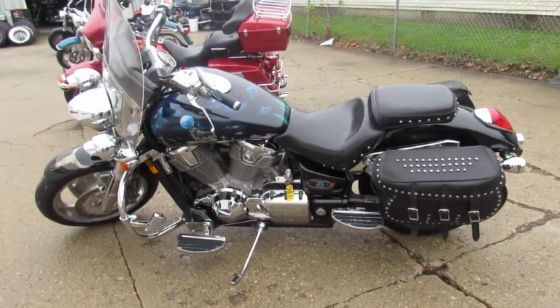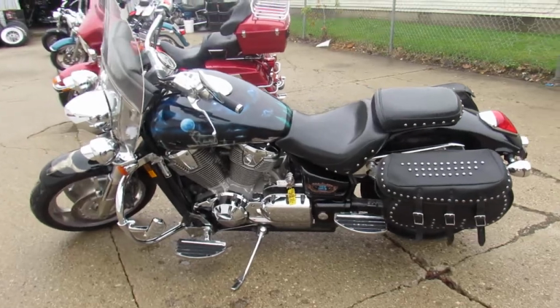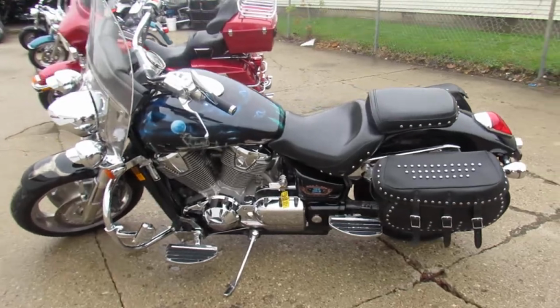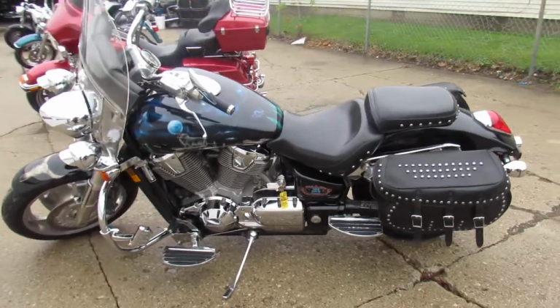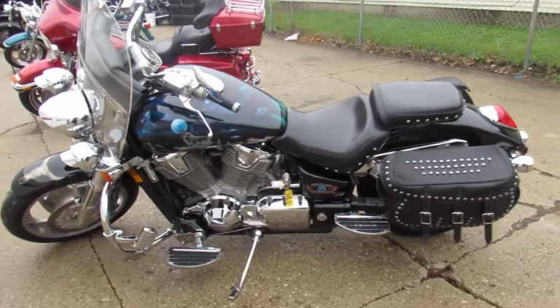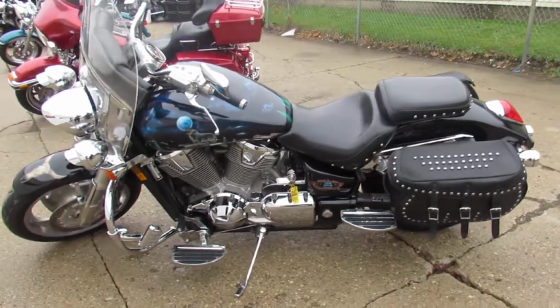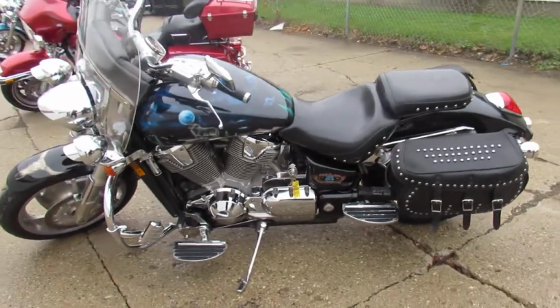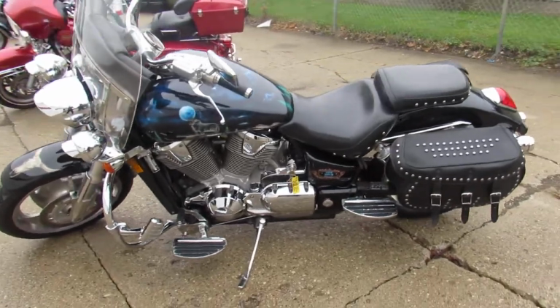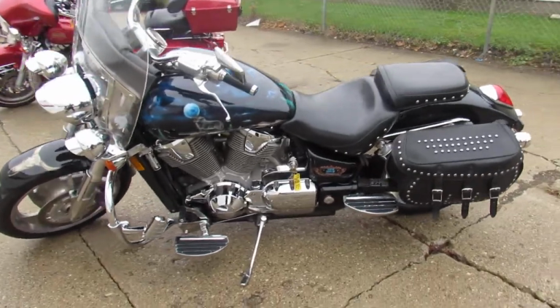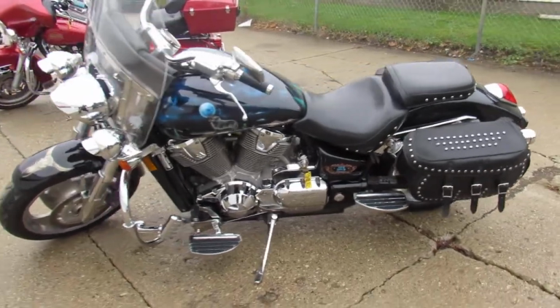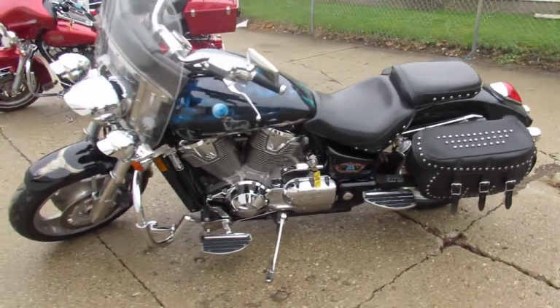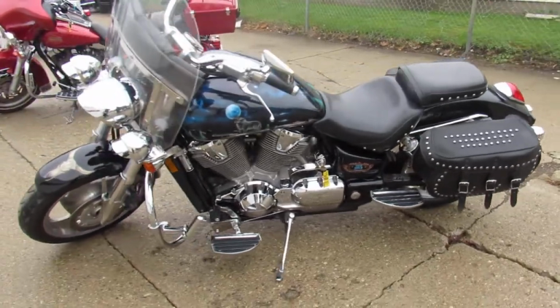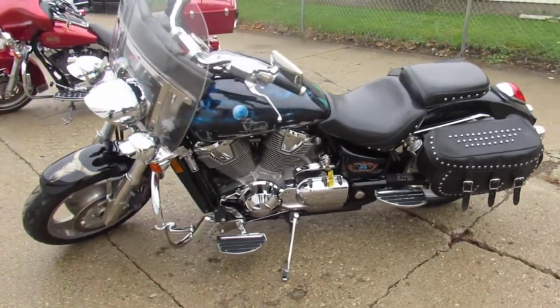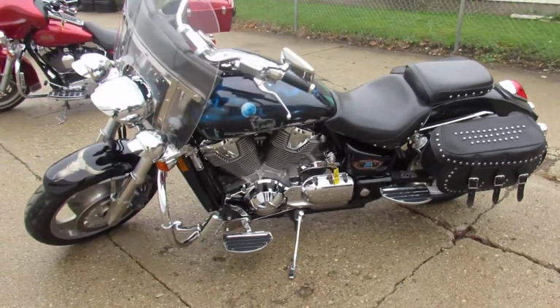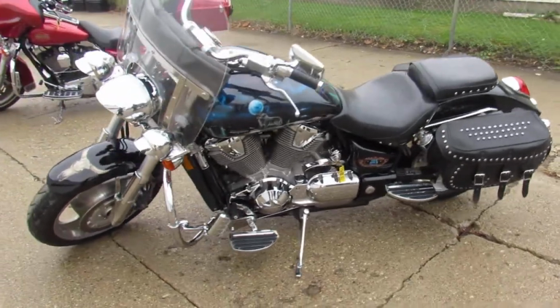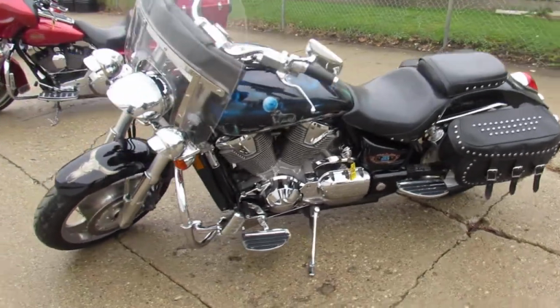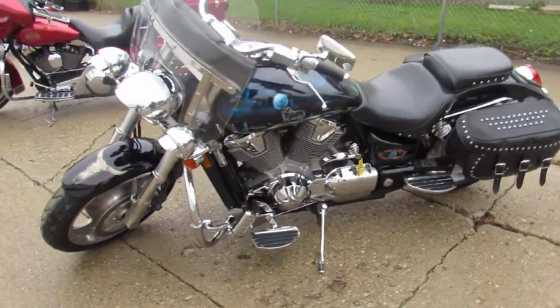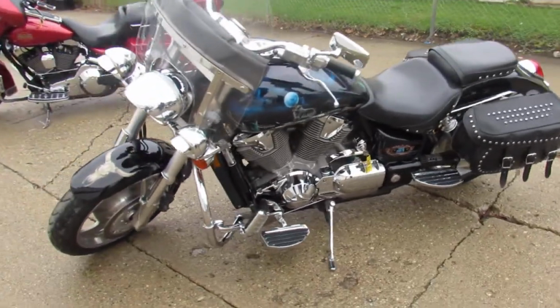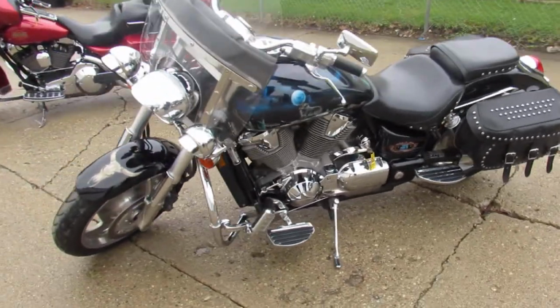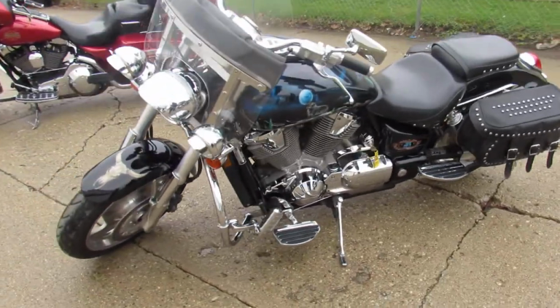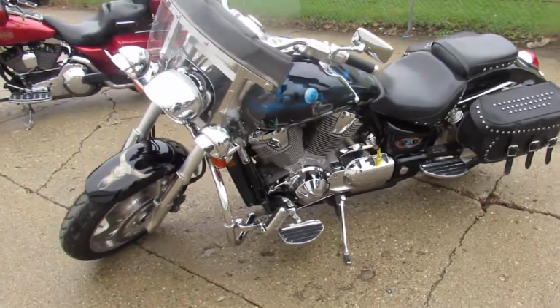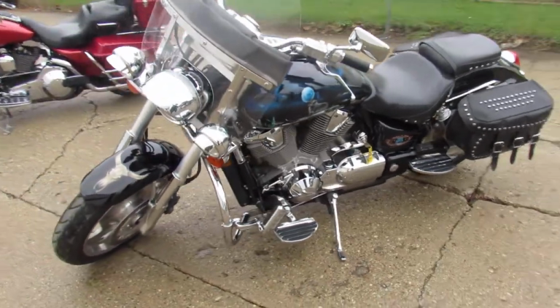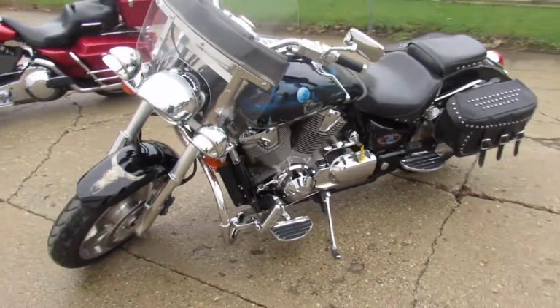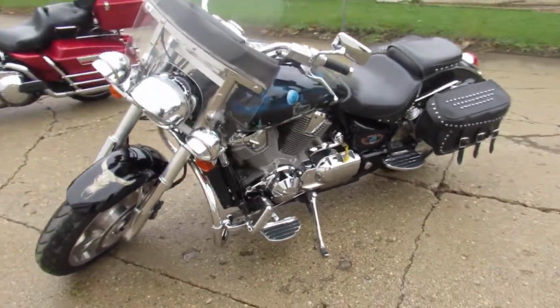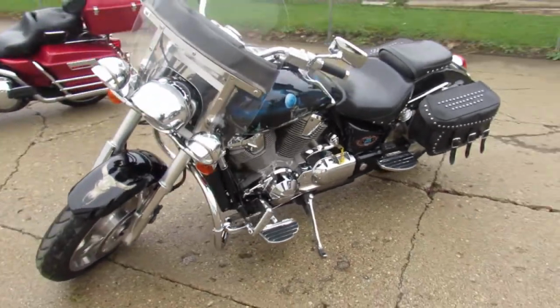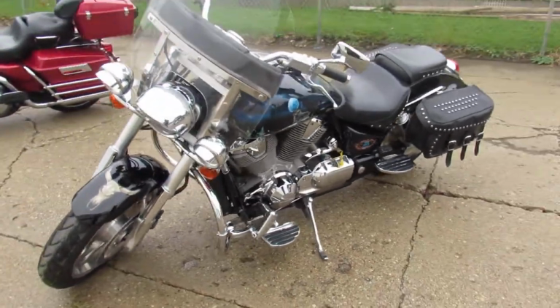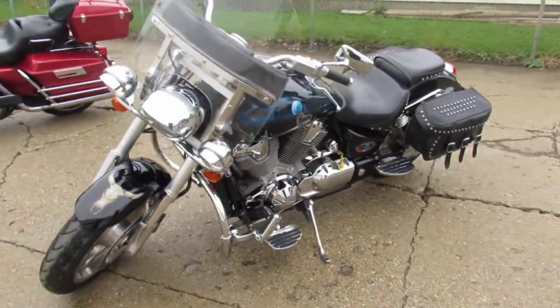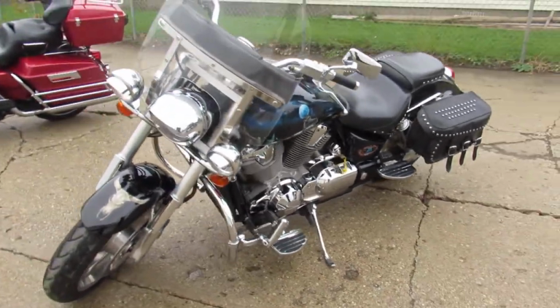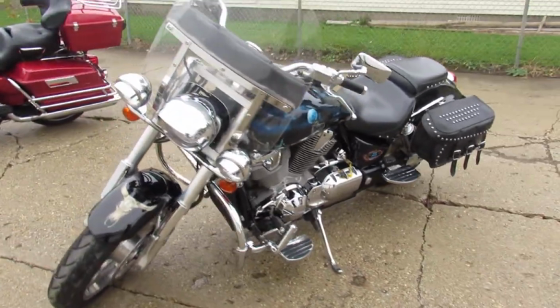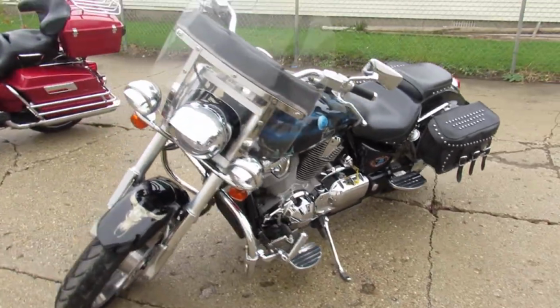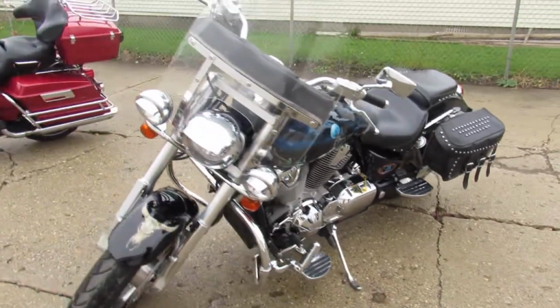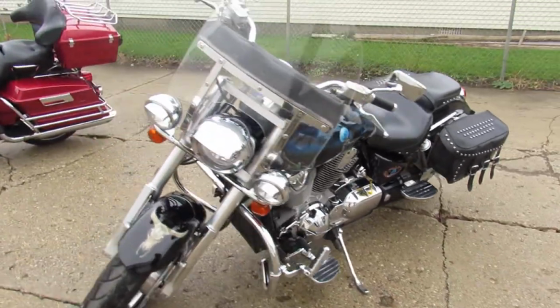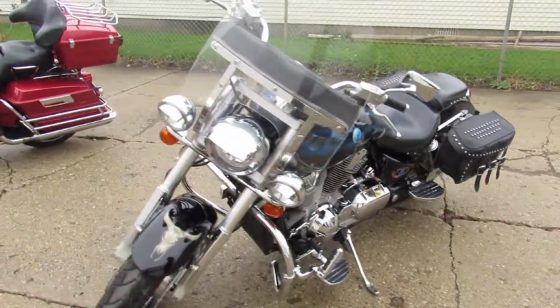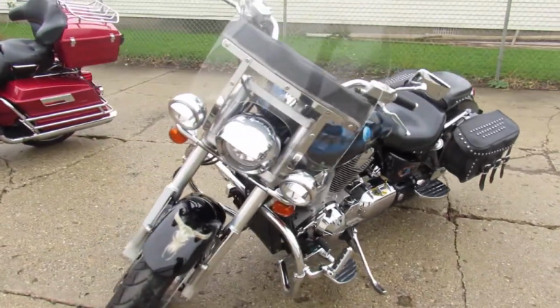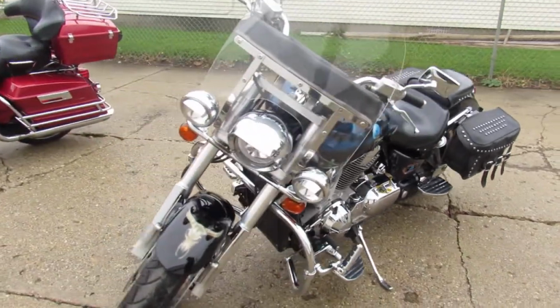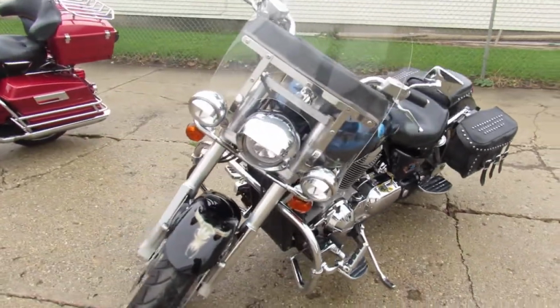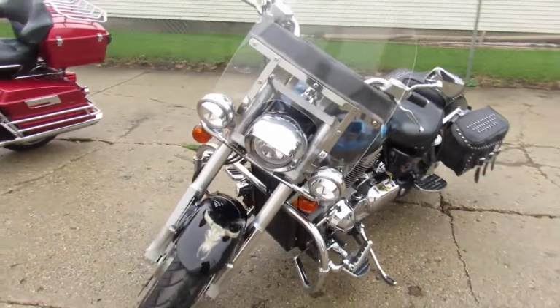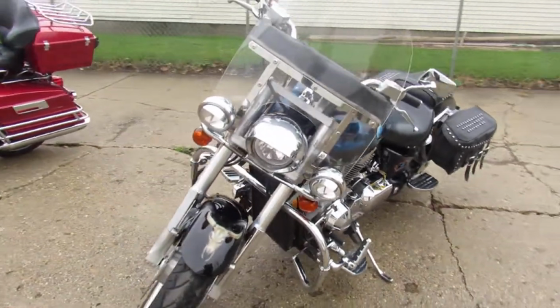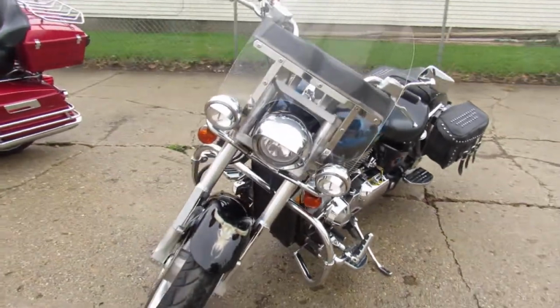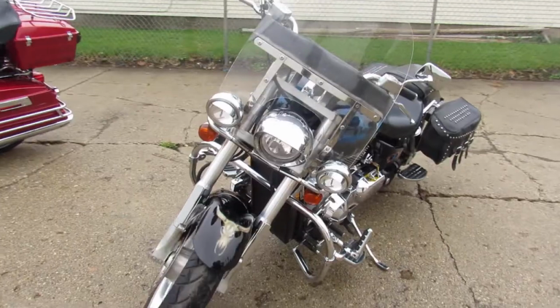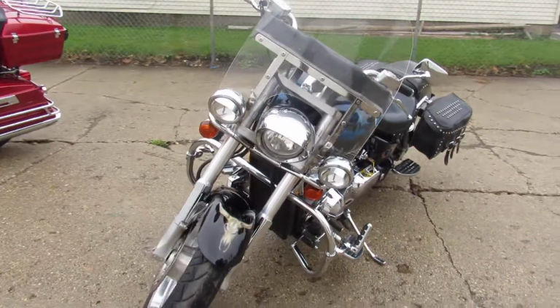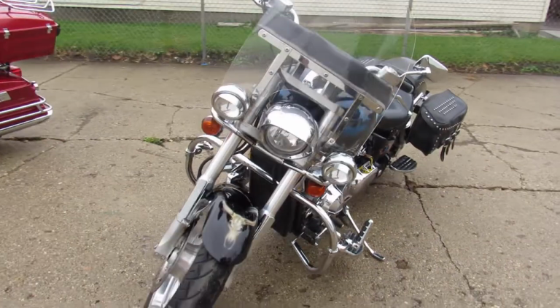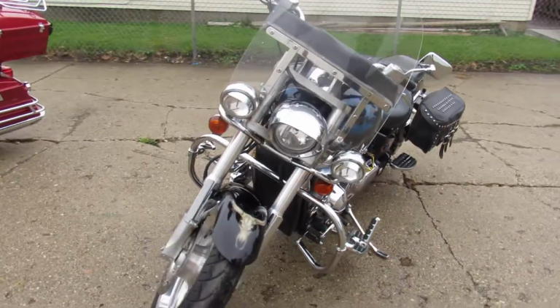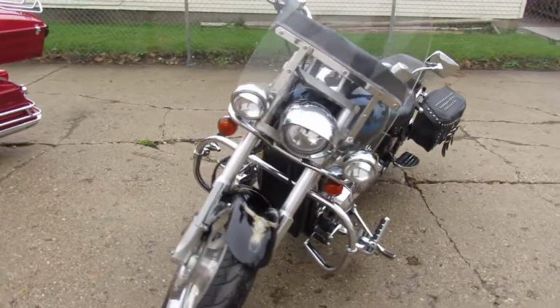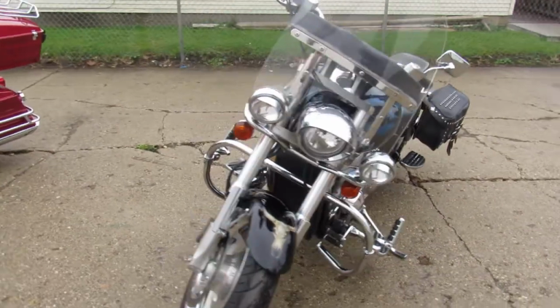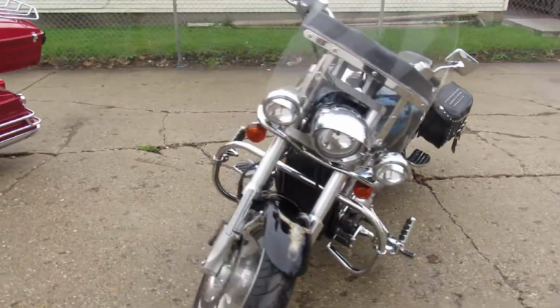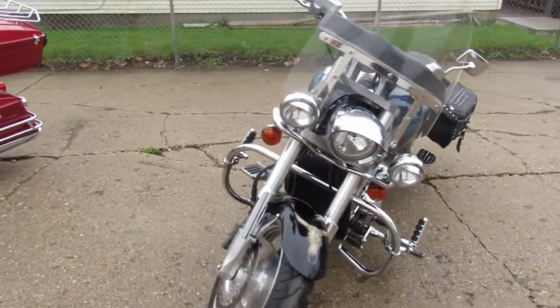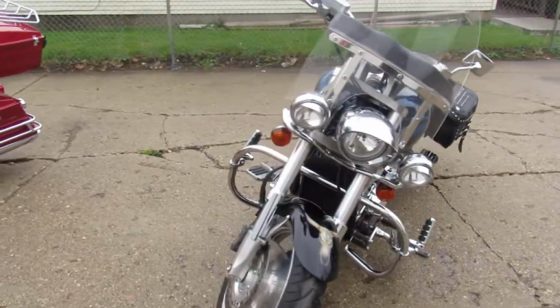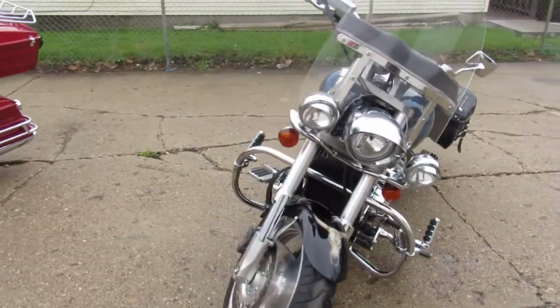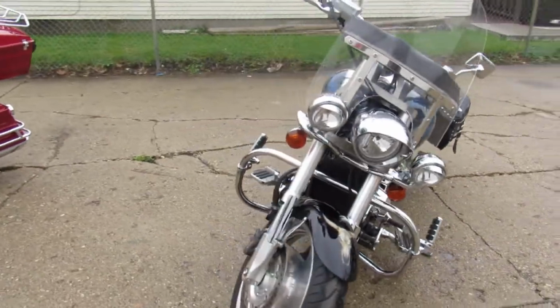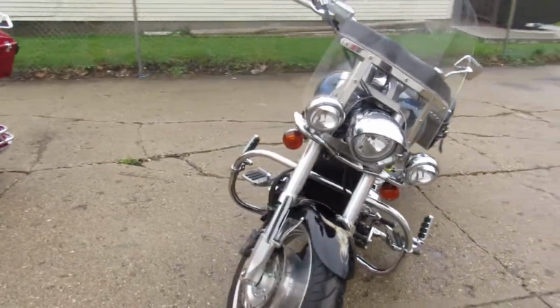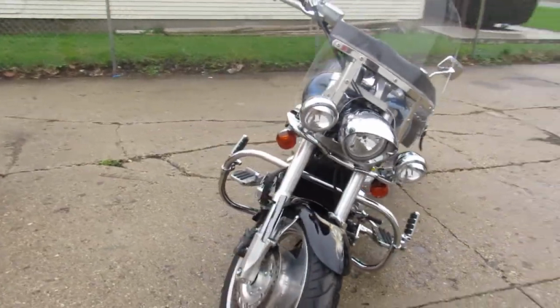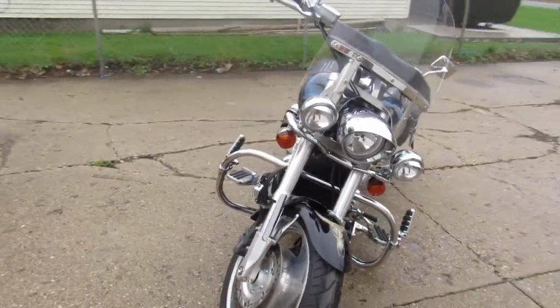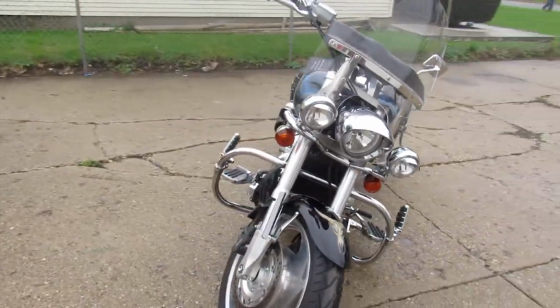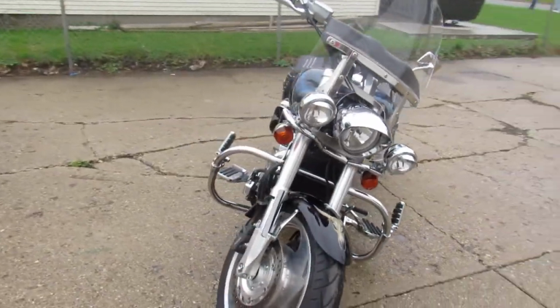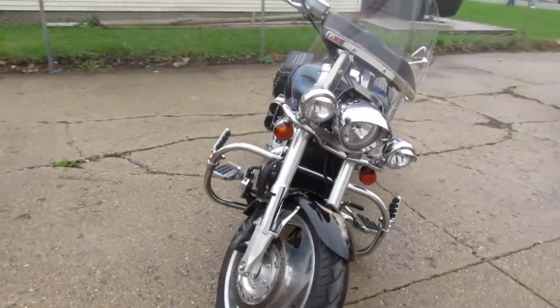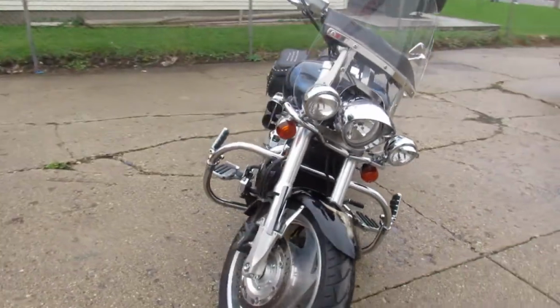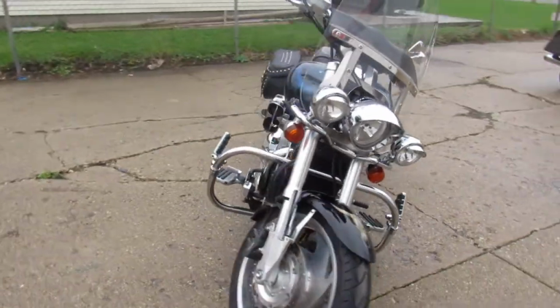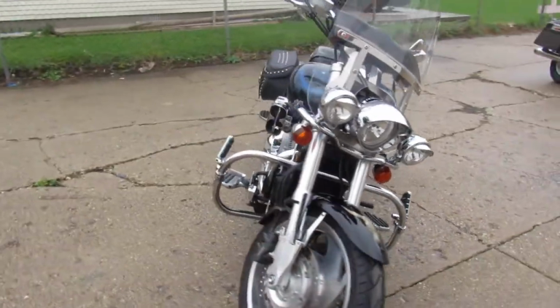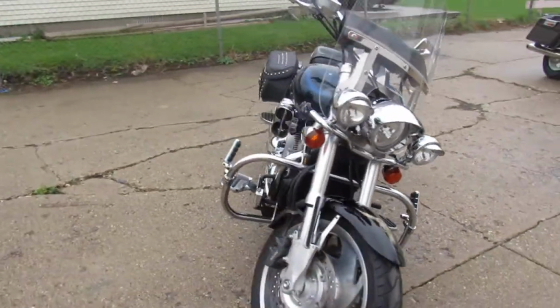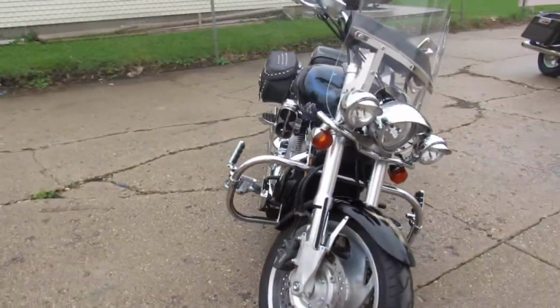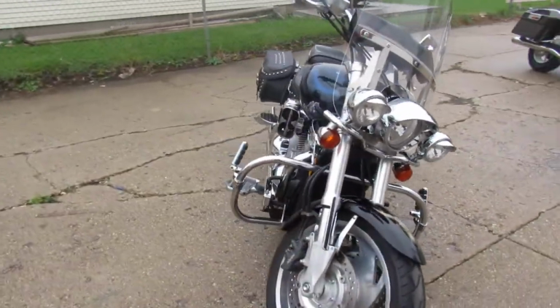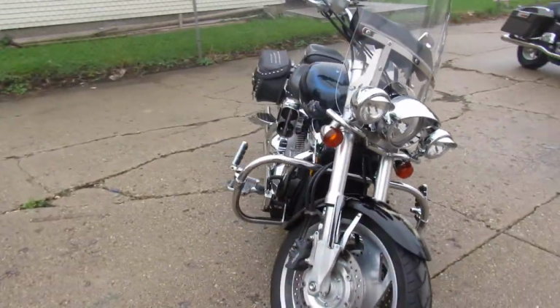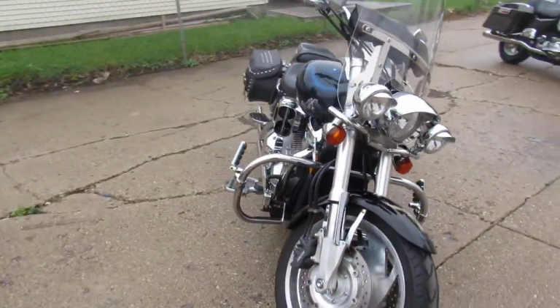Hey guys, ApprovalPowerSports.com here, showing you a 2003 Honda VTX 1800C for sale.